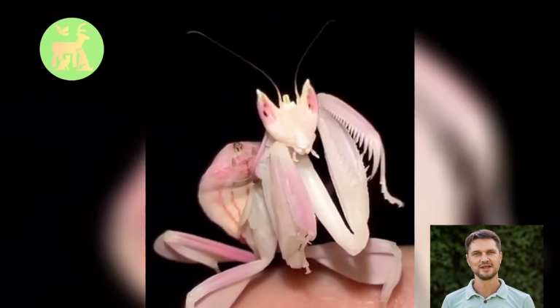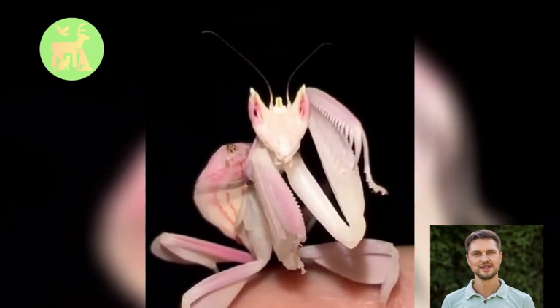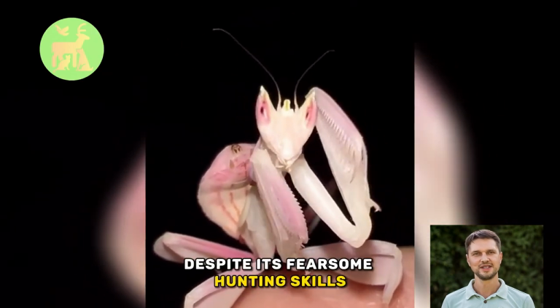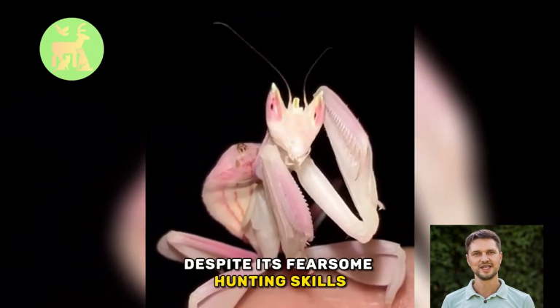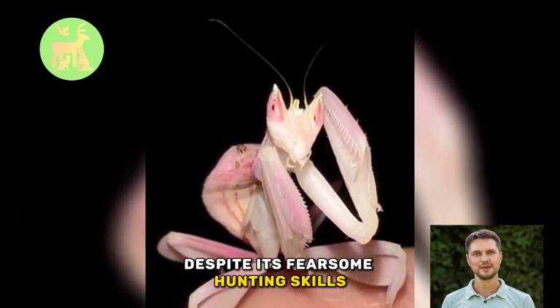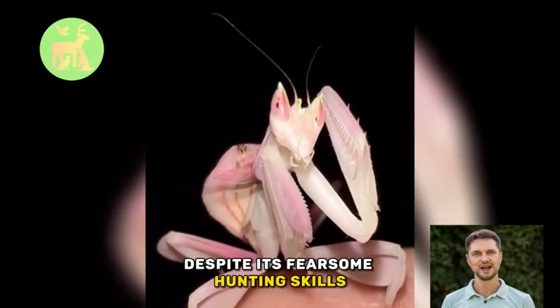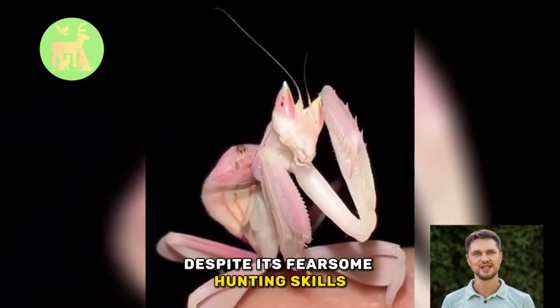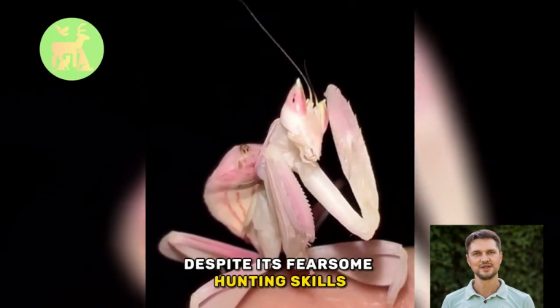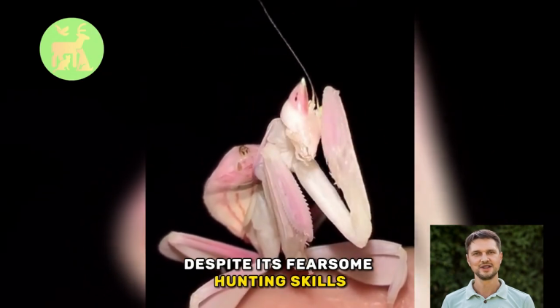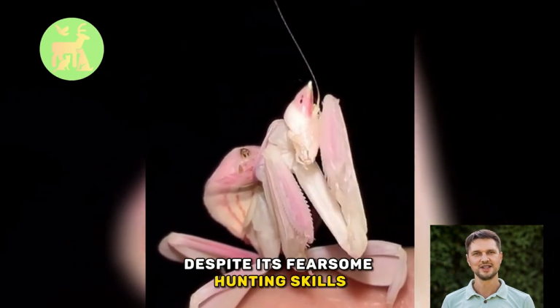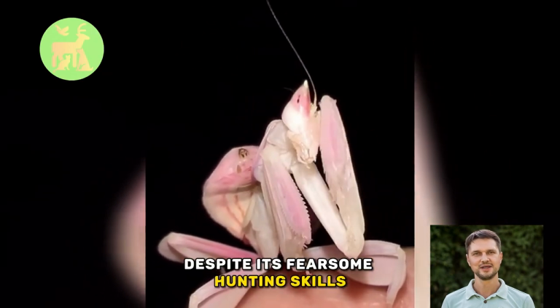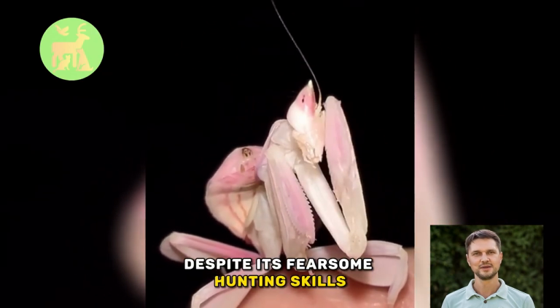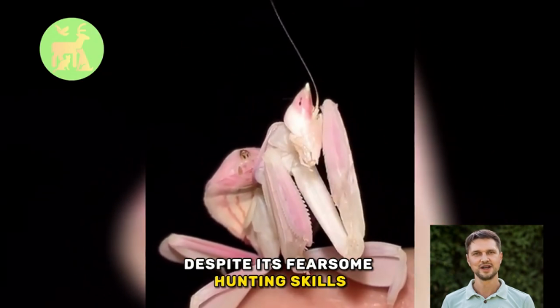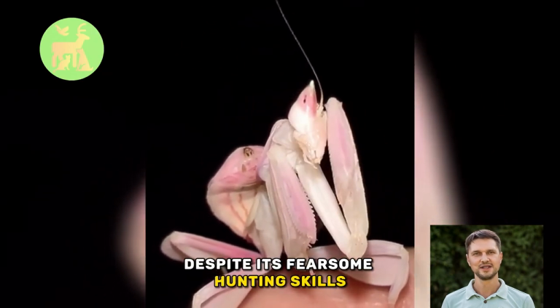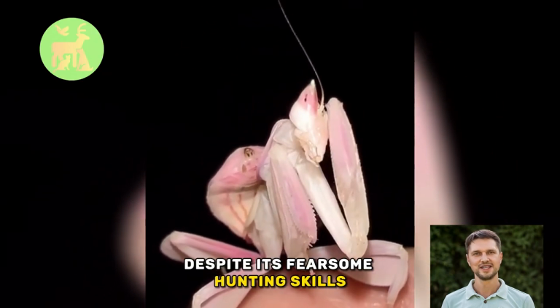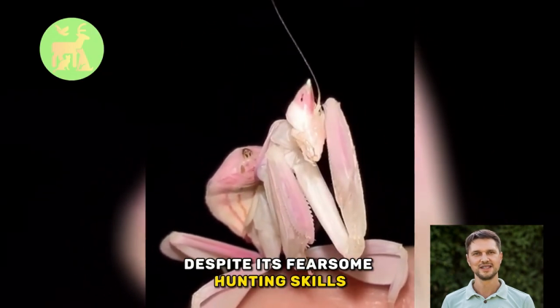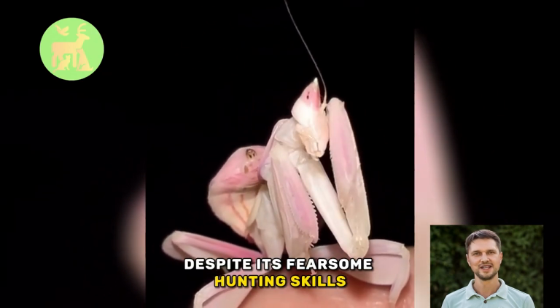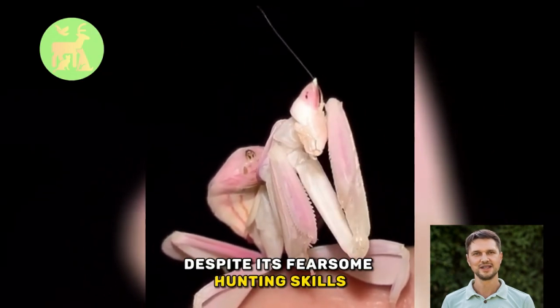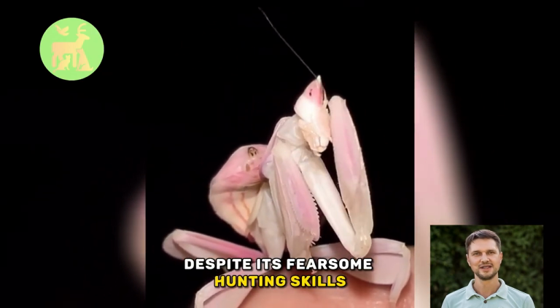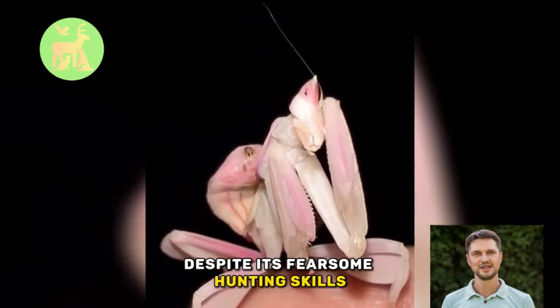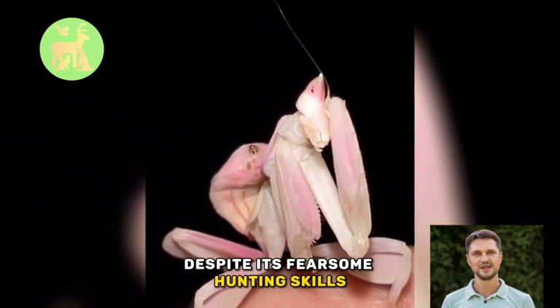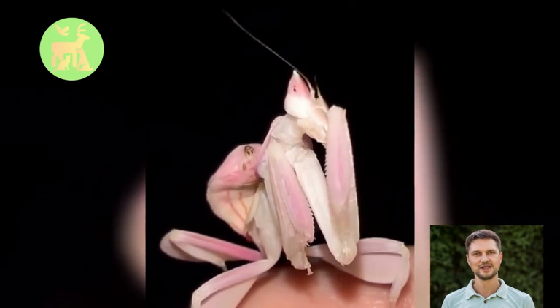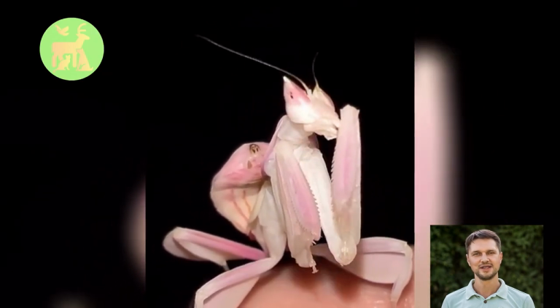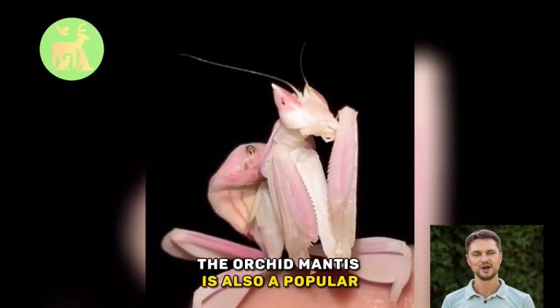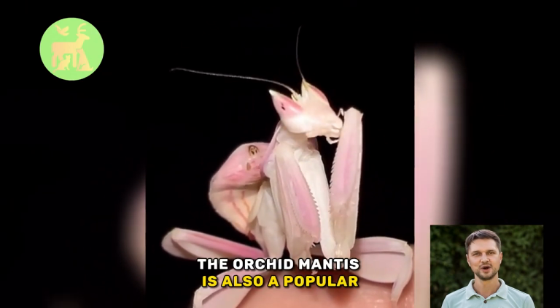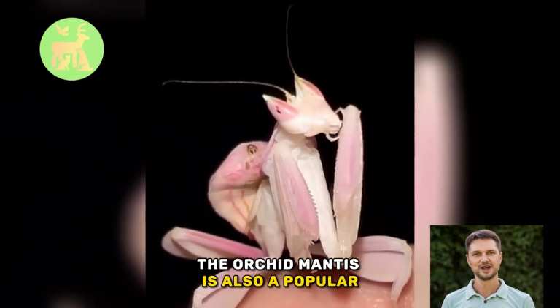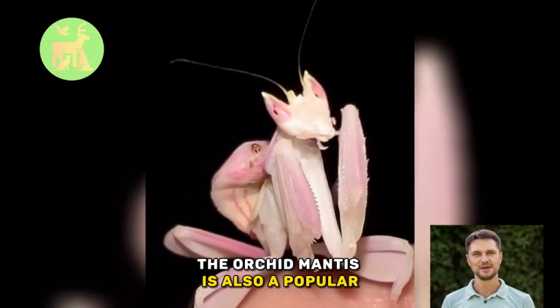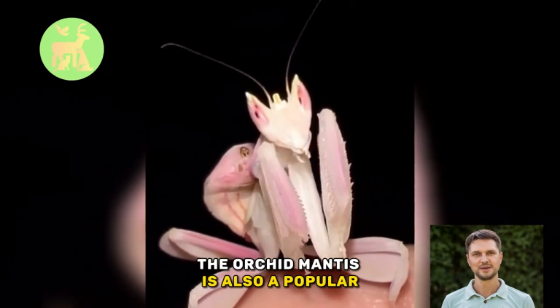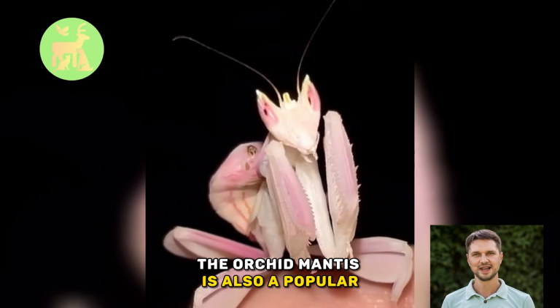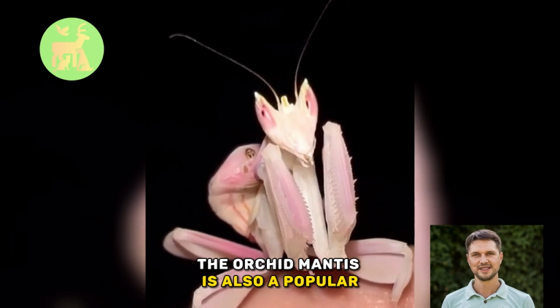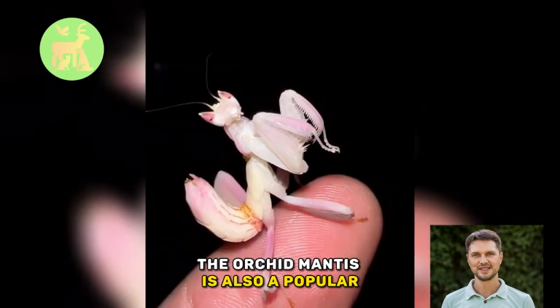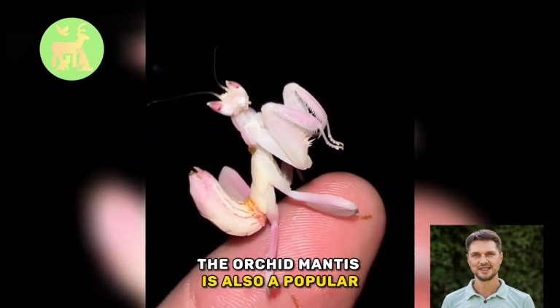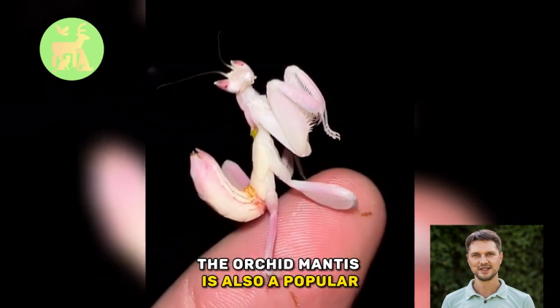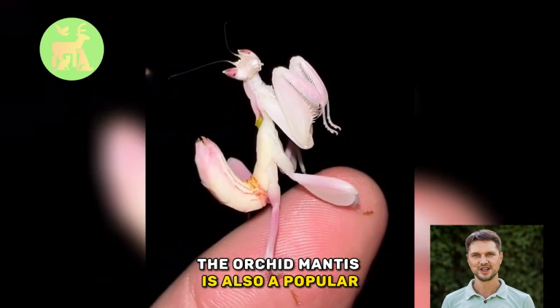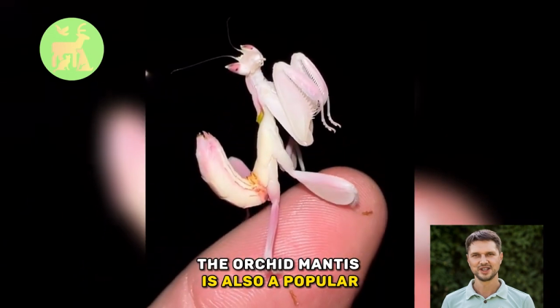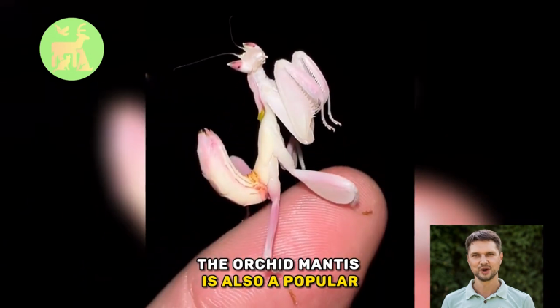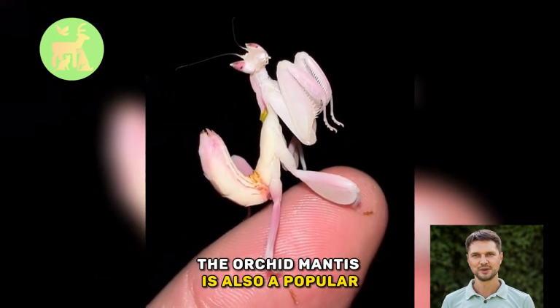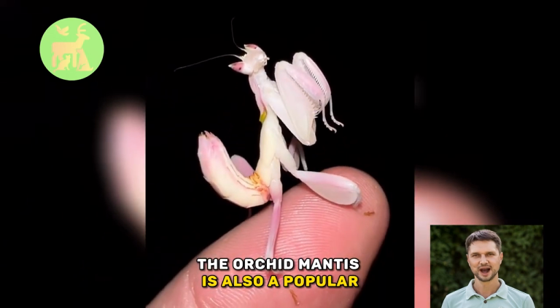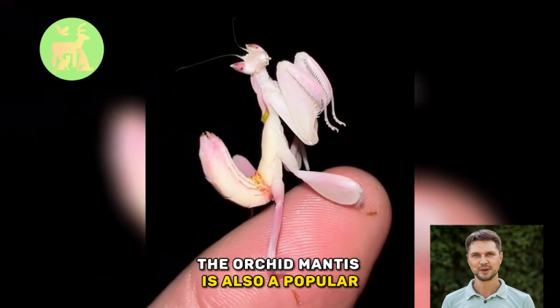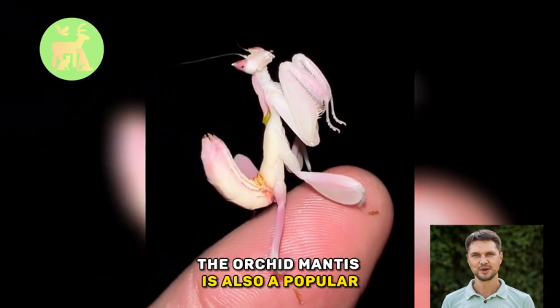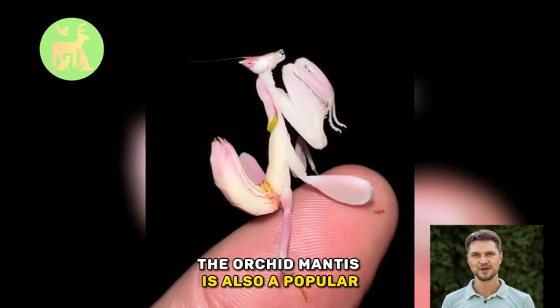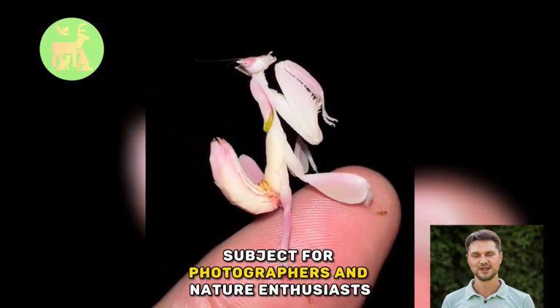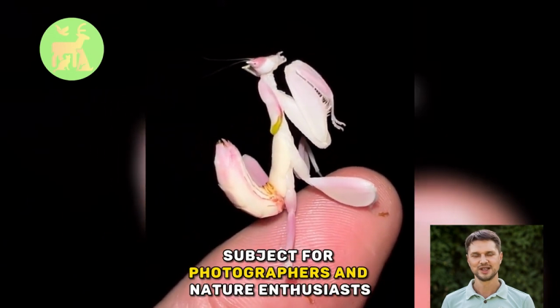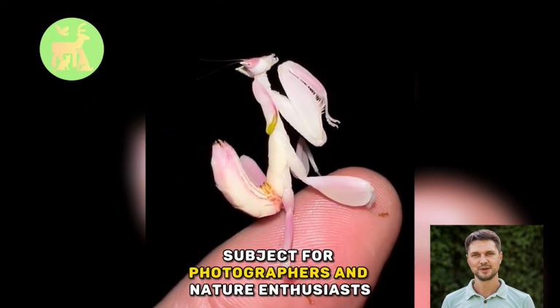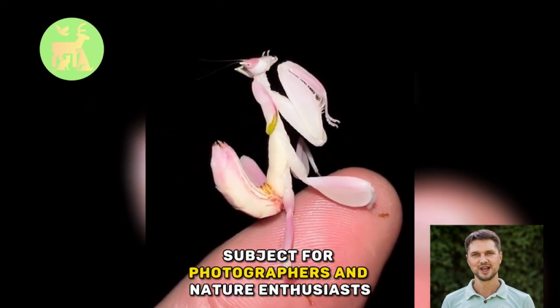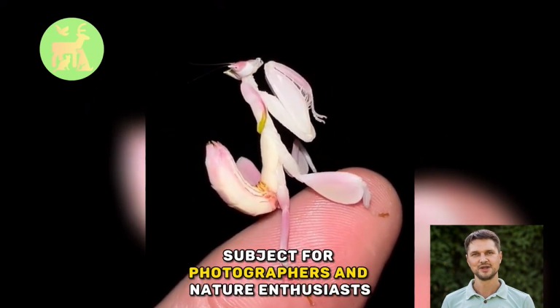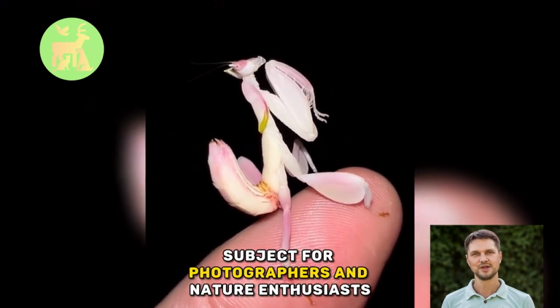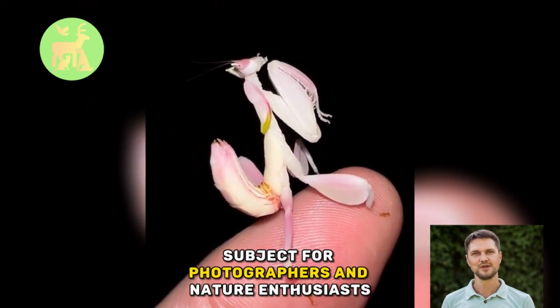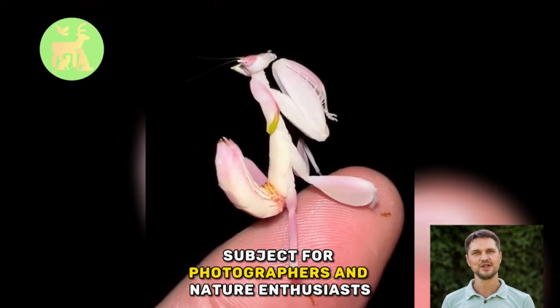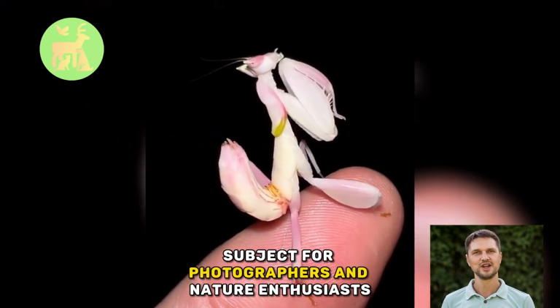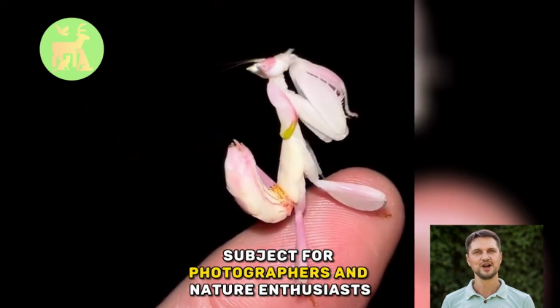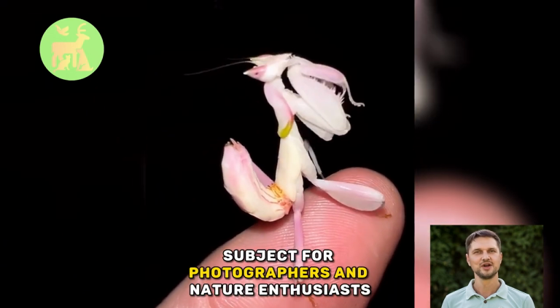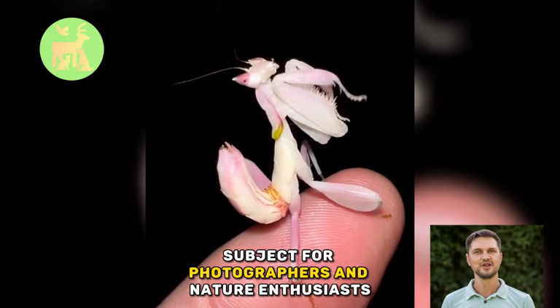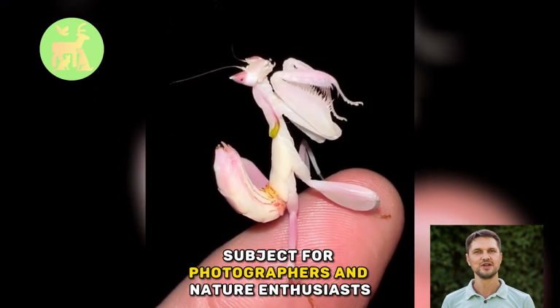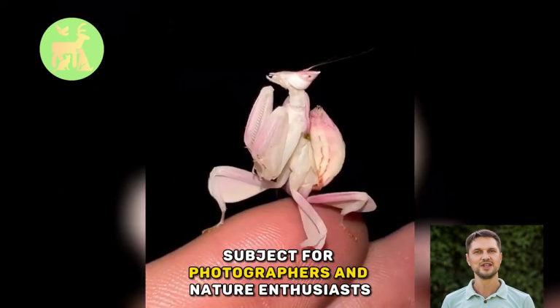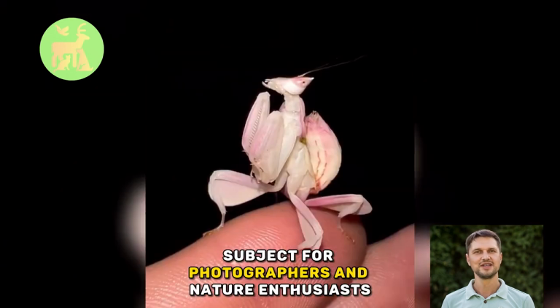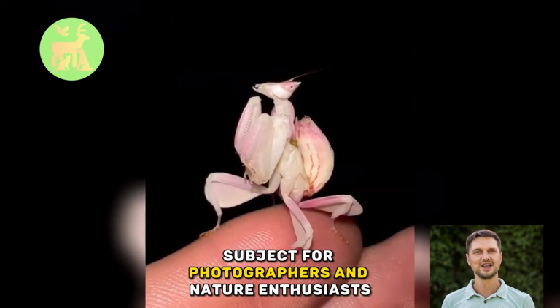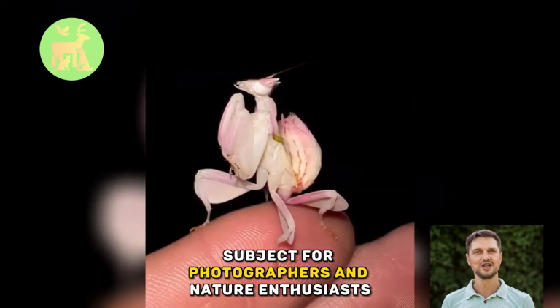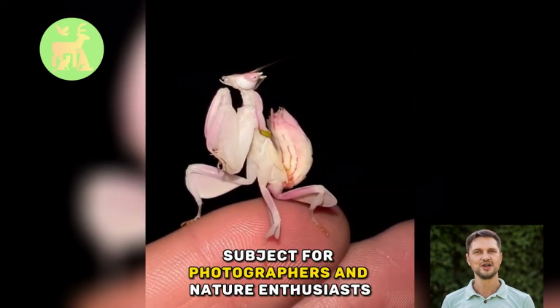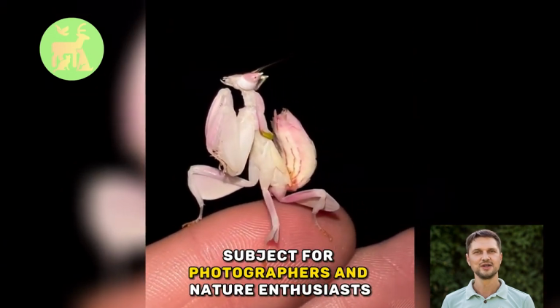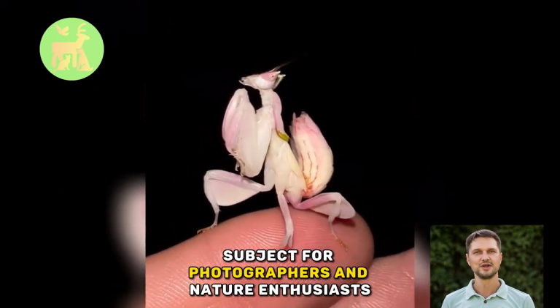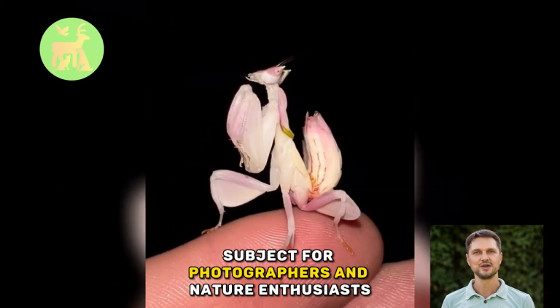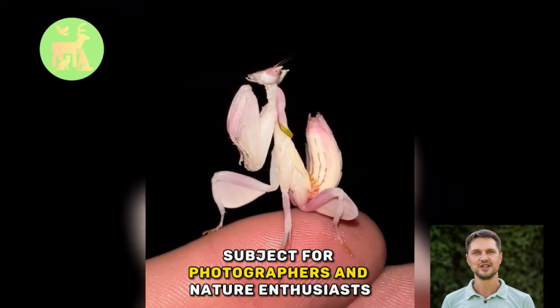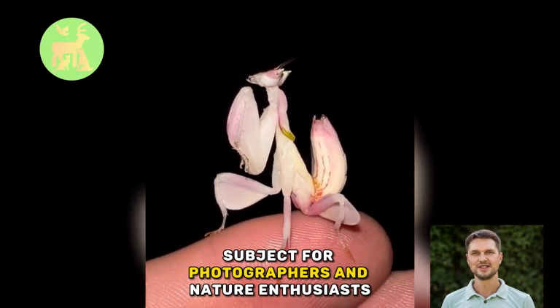Despite its fearsome hunting skills, the Orchid Mantis is also a popular subject for photographers and nature enthusiasts.